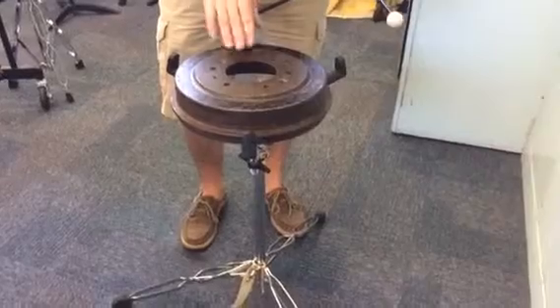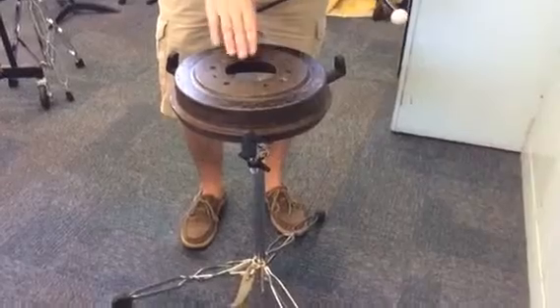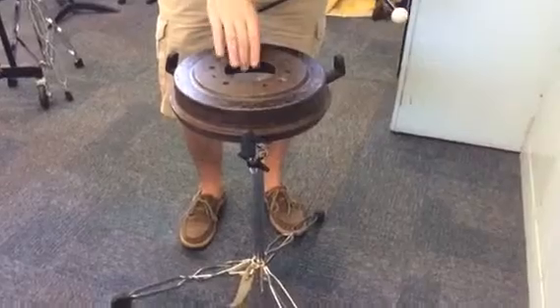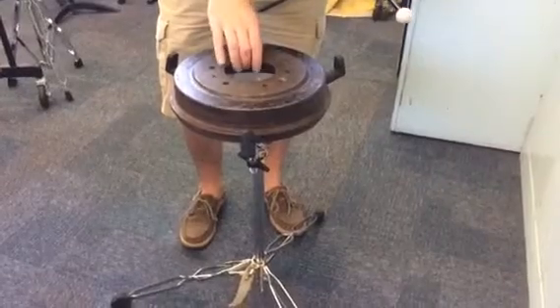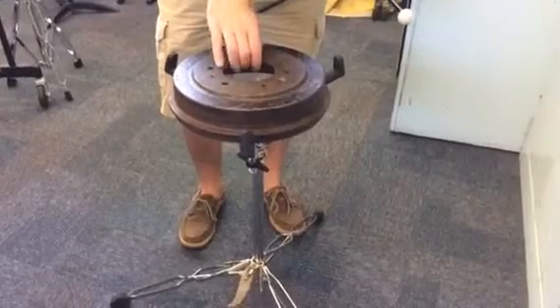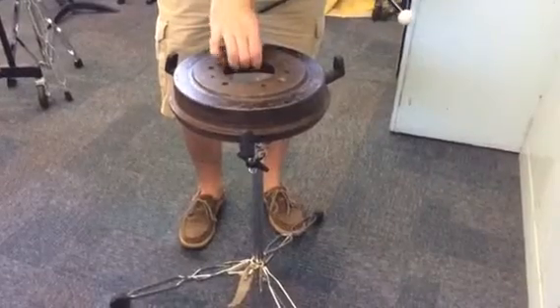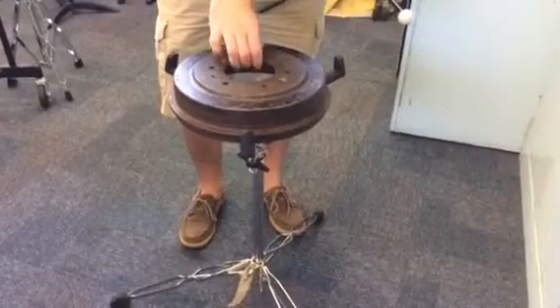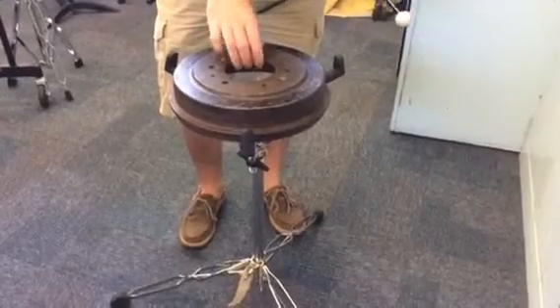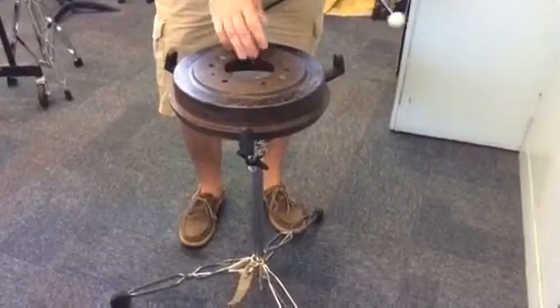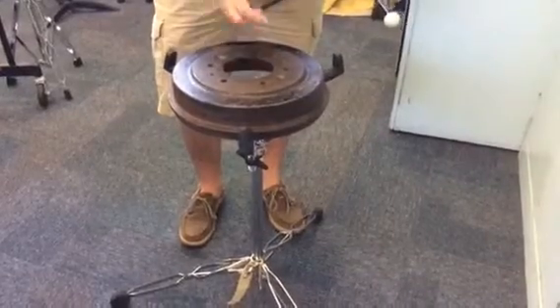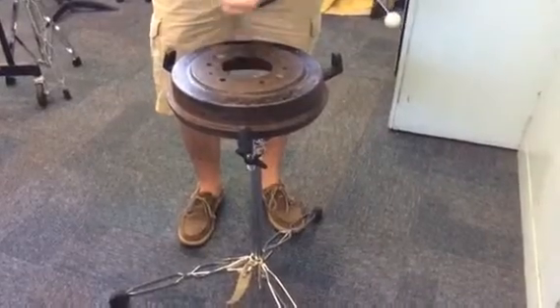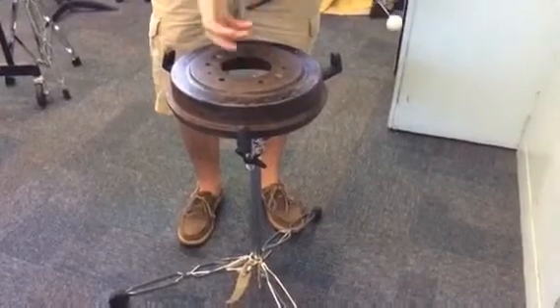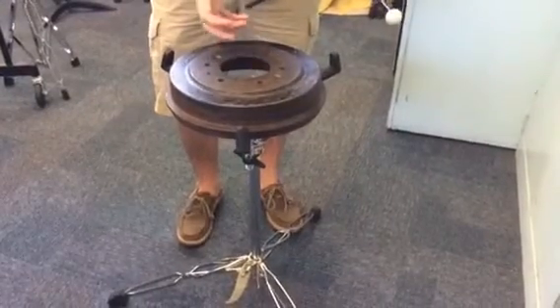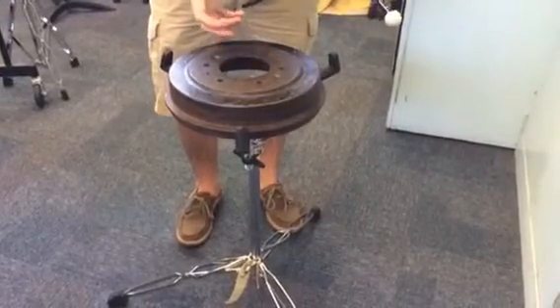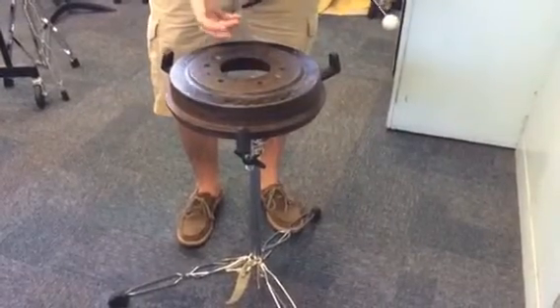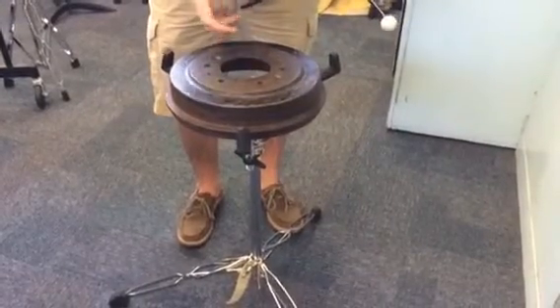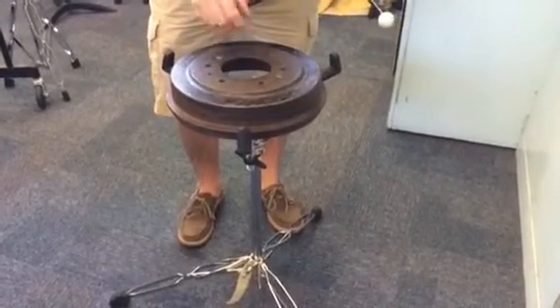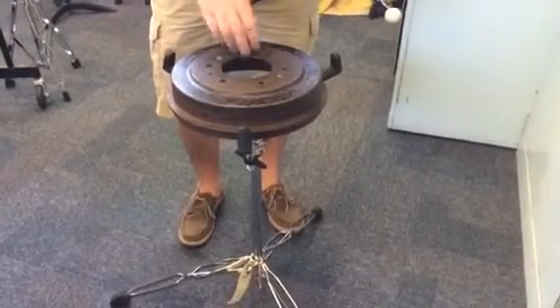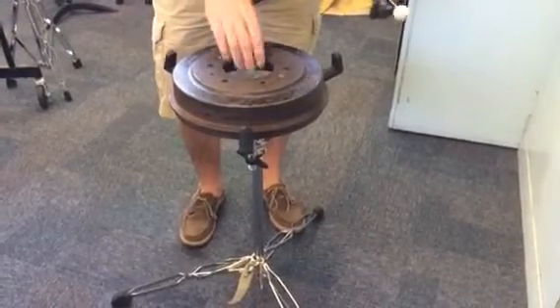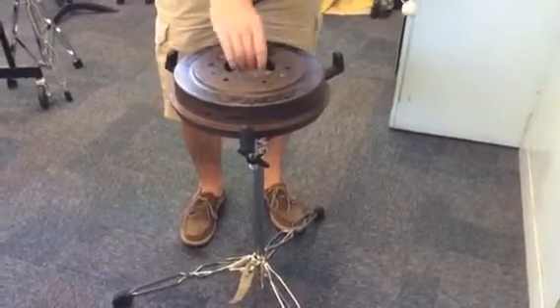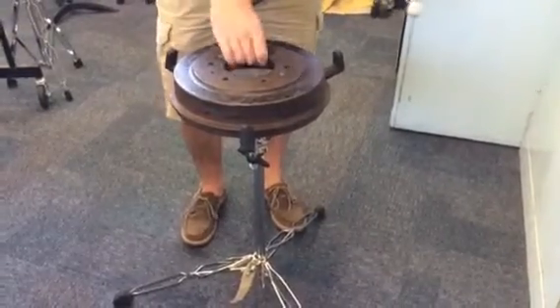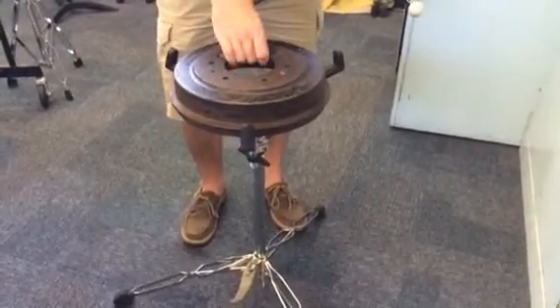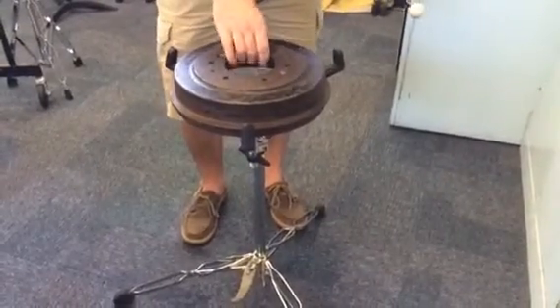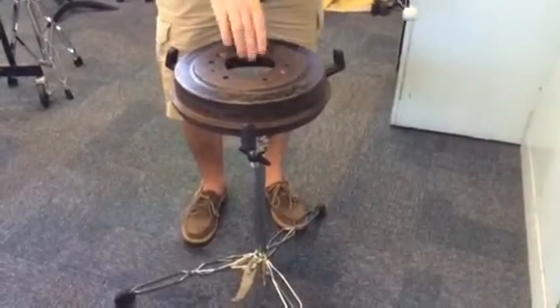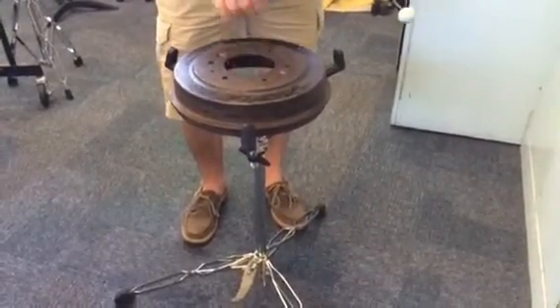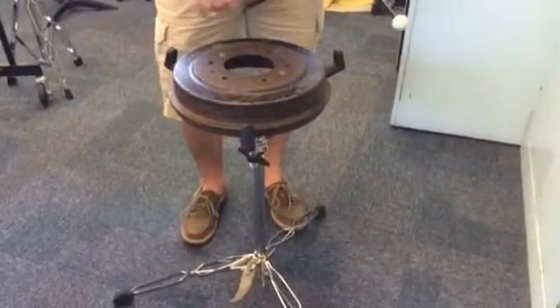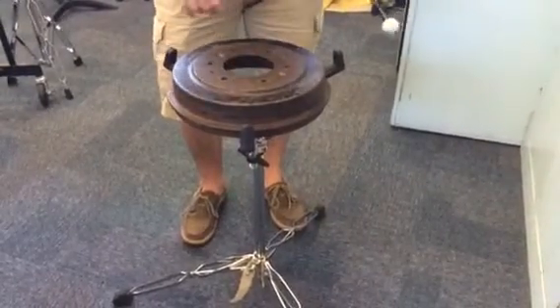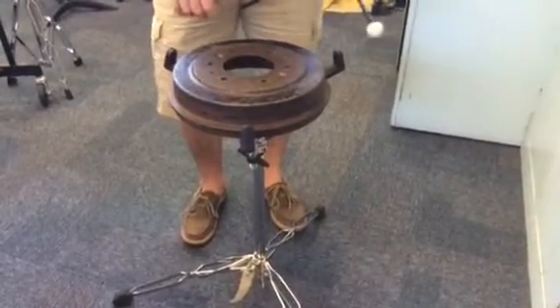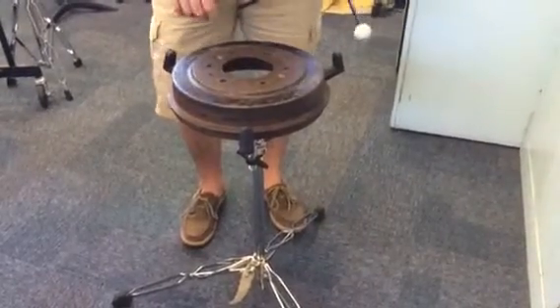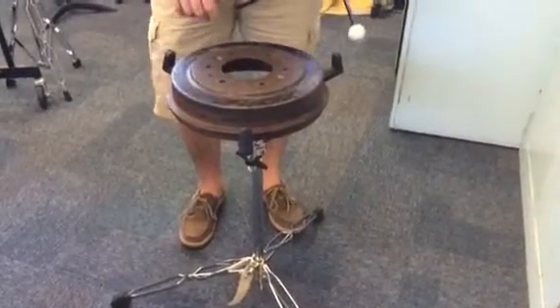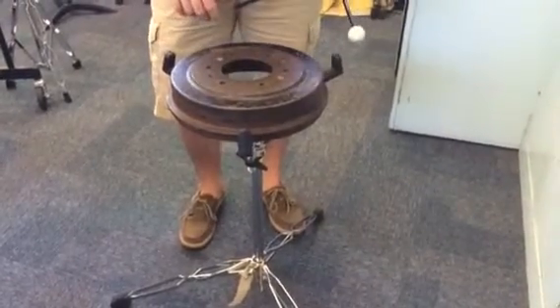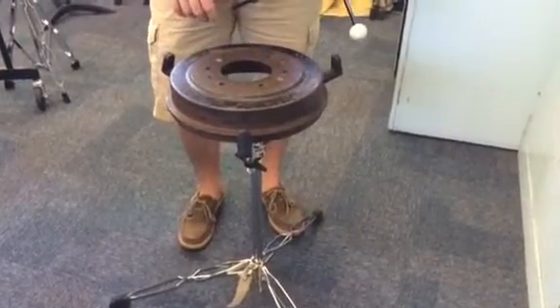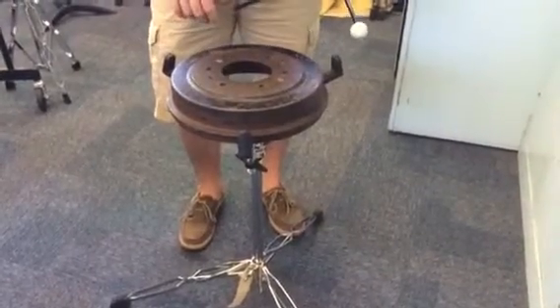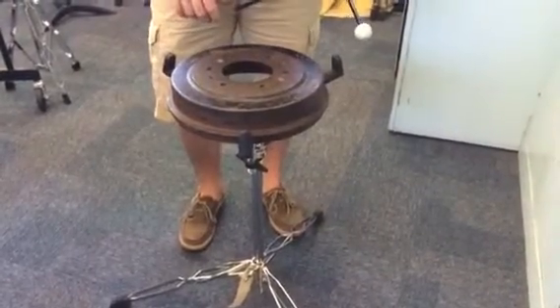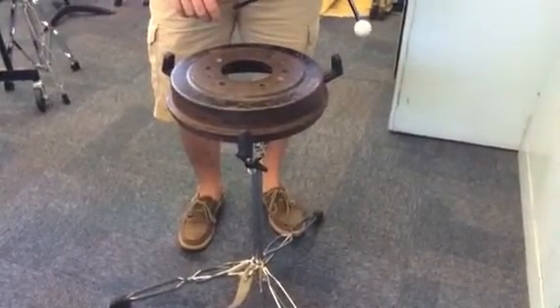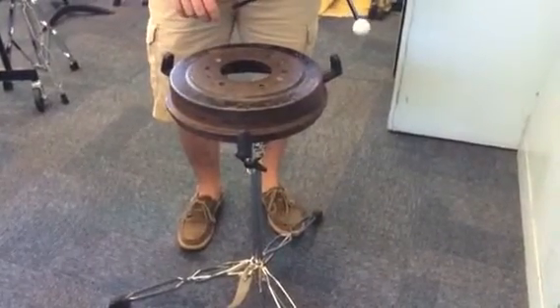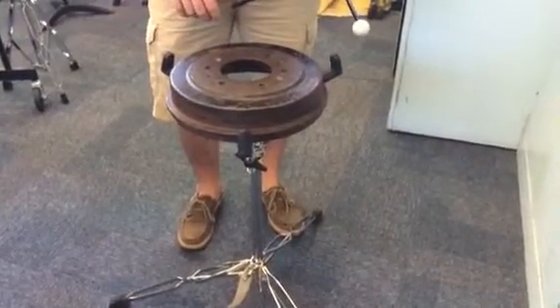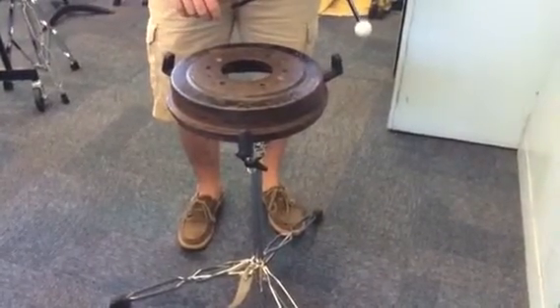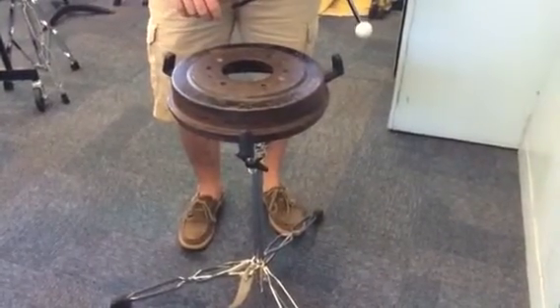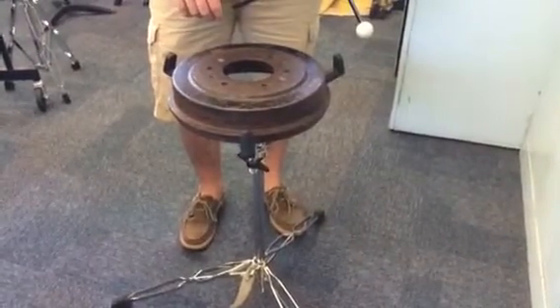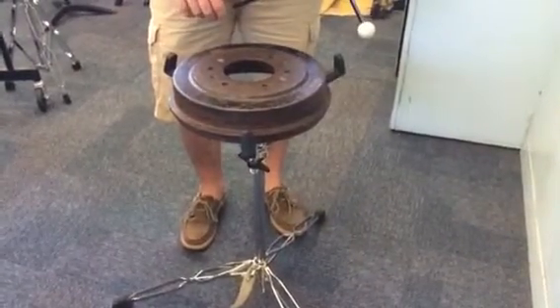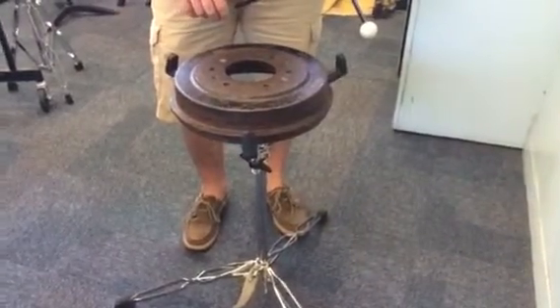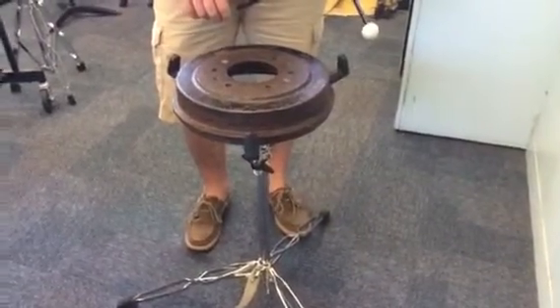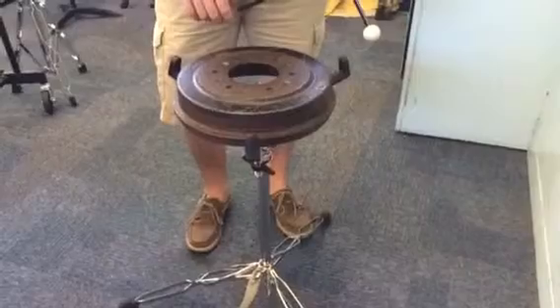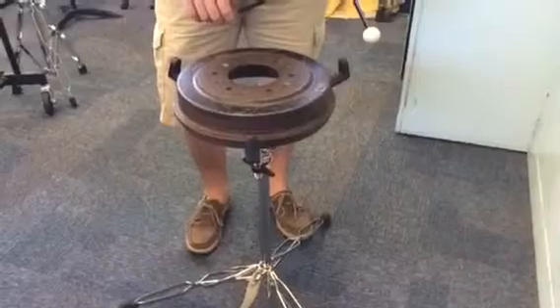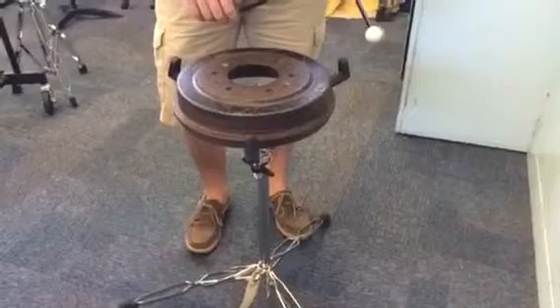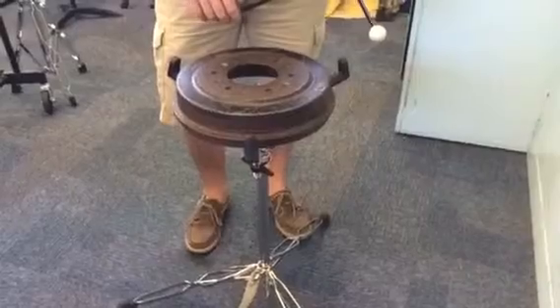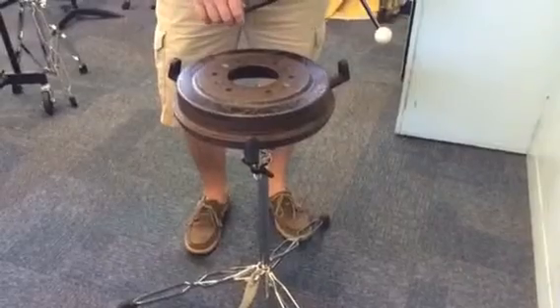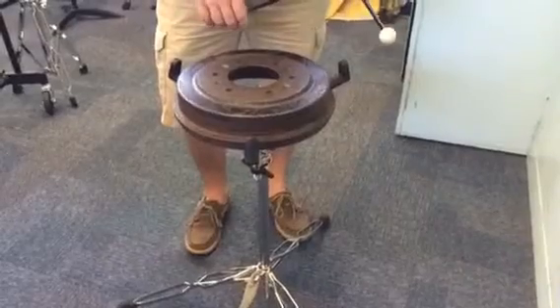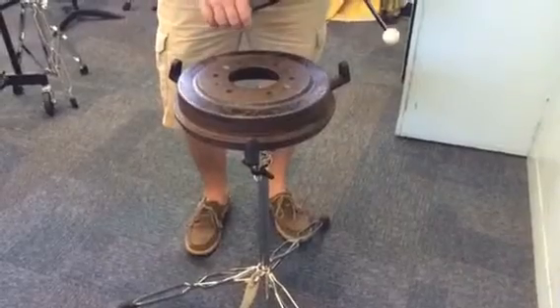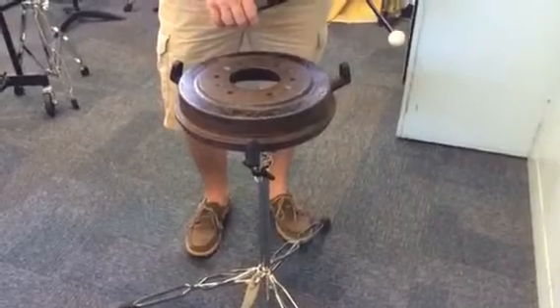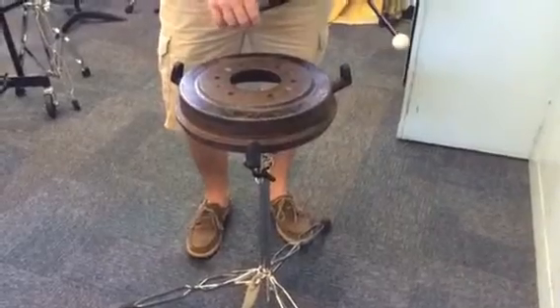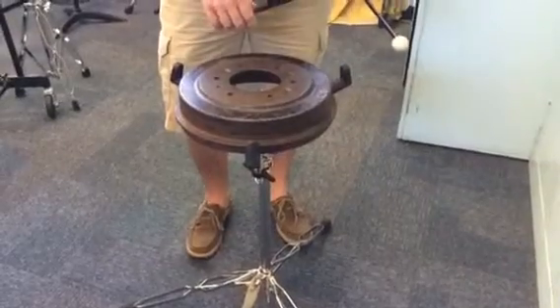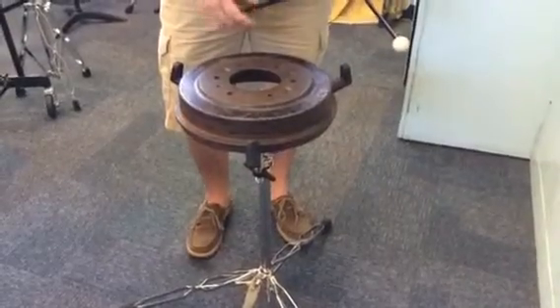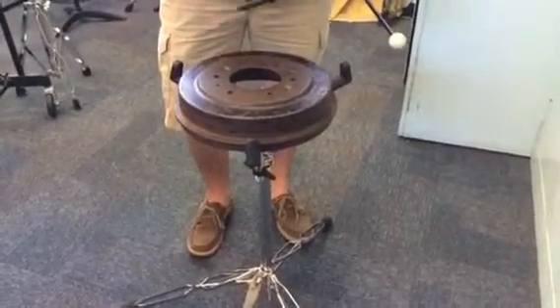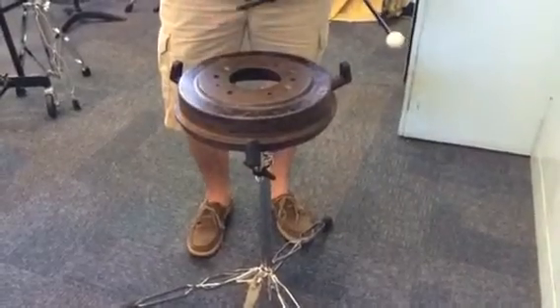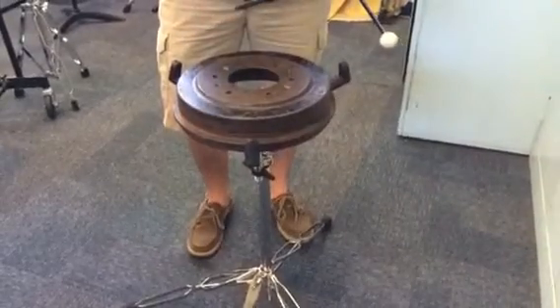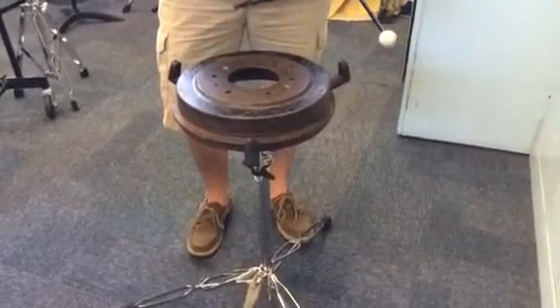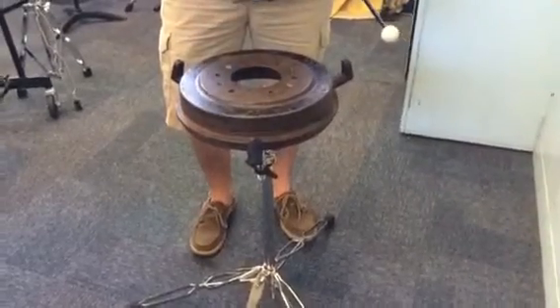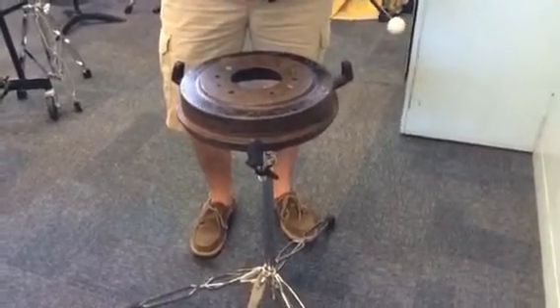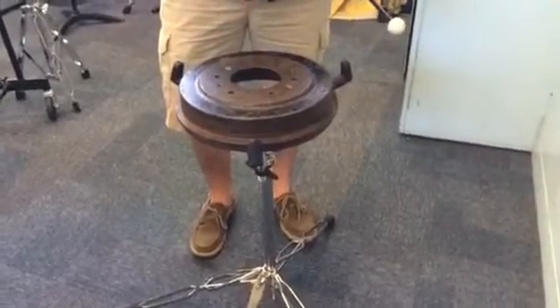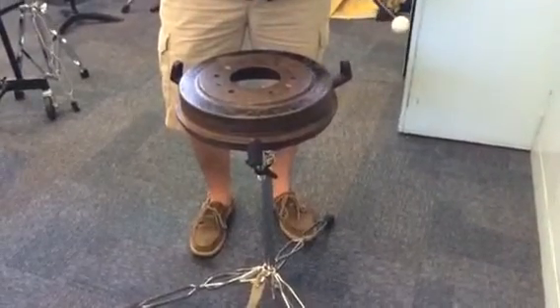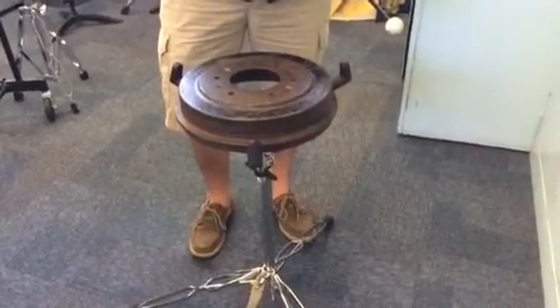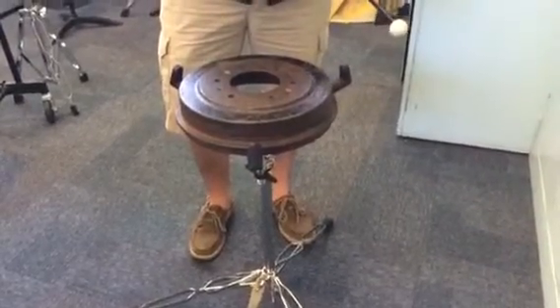This is not a manufactured instrument — this is something you'd literally pull out of a junkyard and use as an instrument for different sound effects.